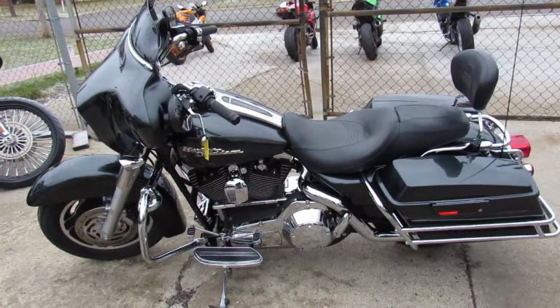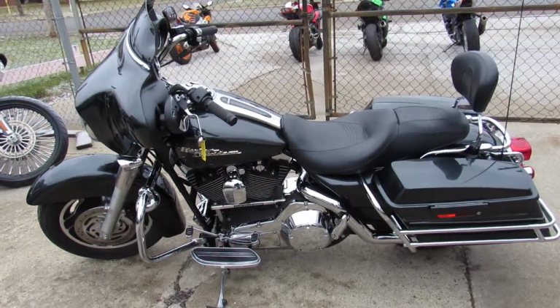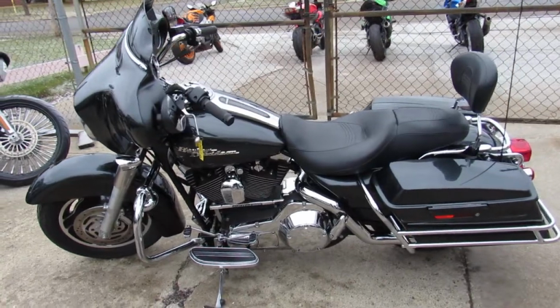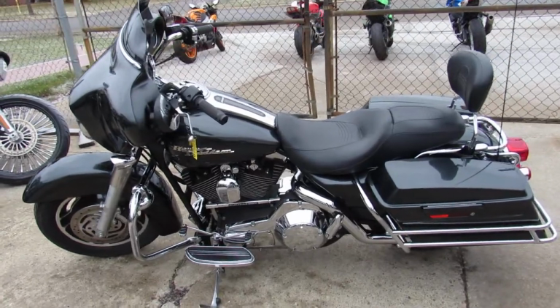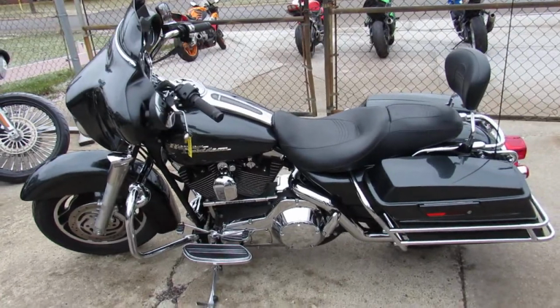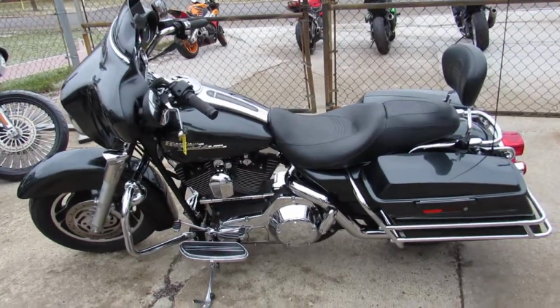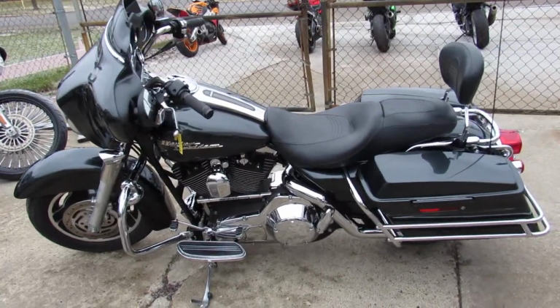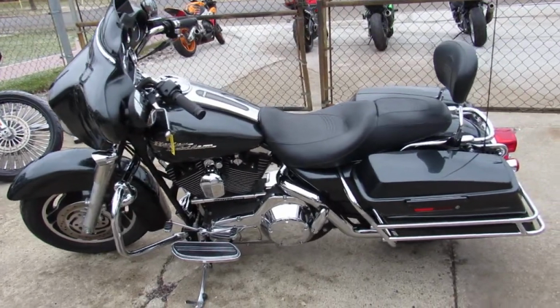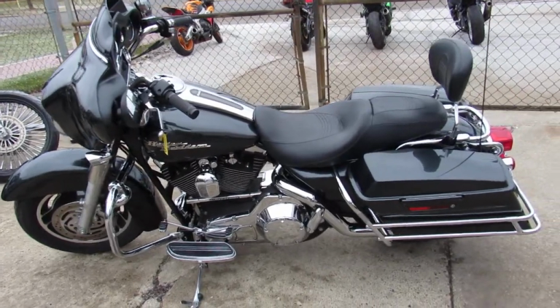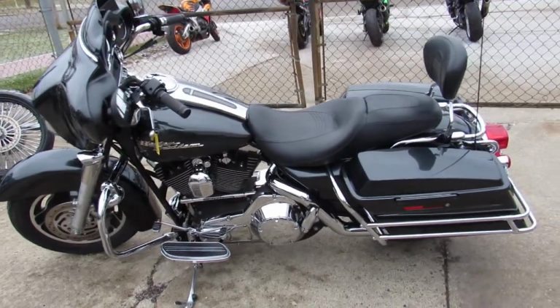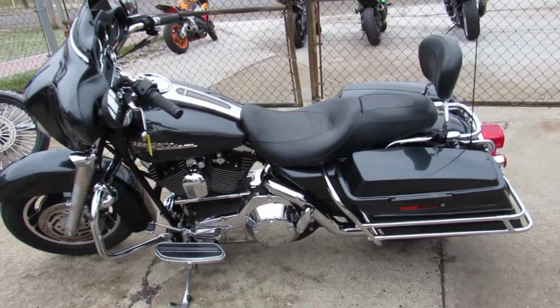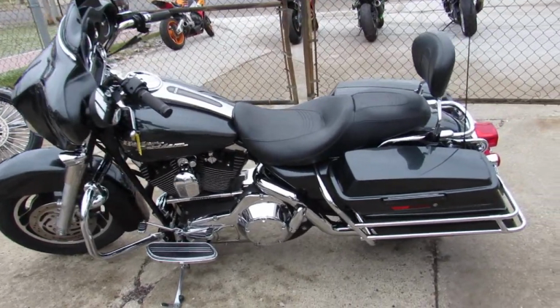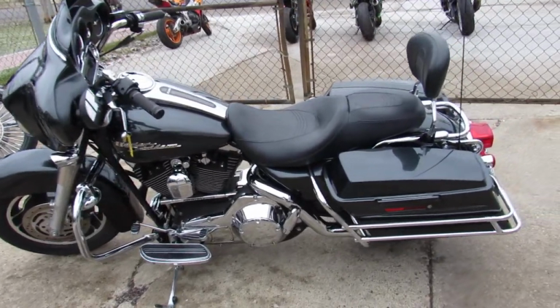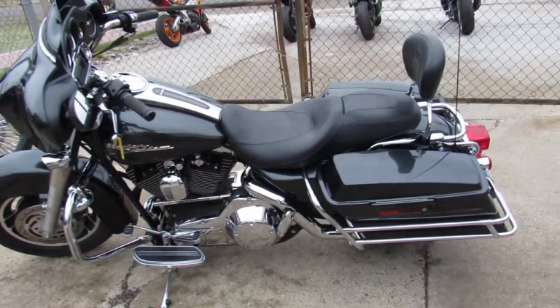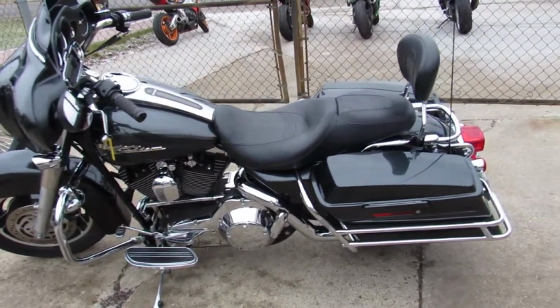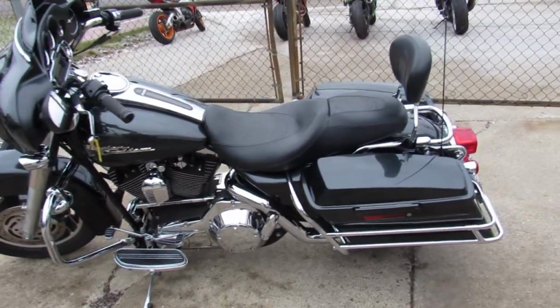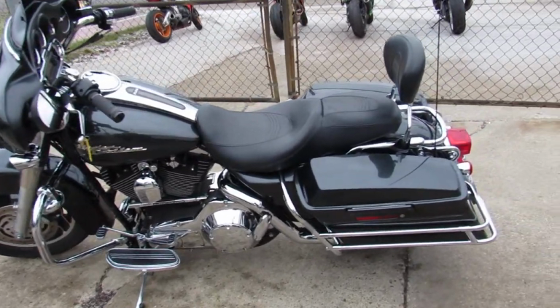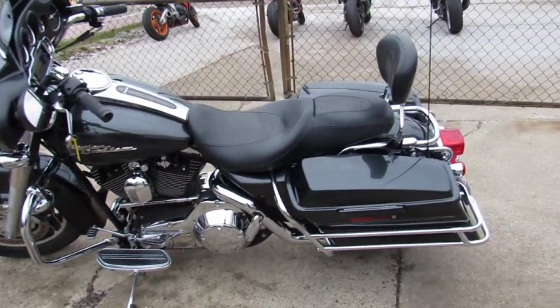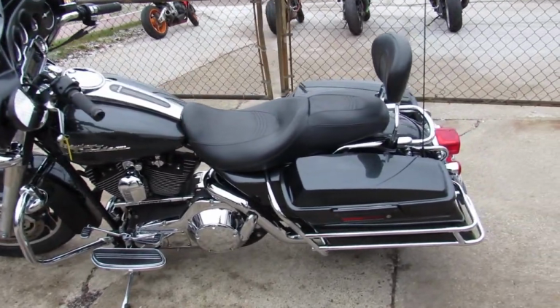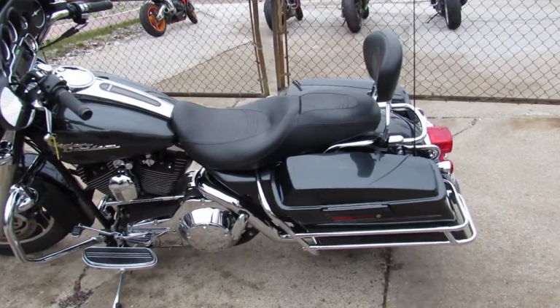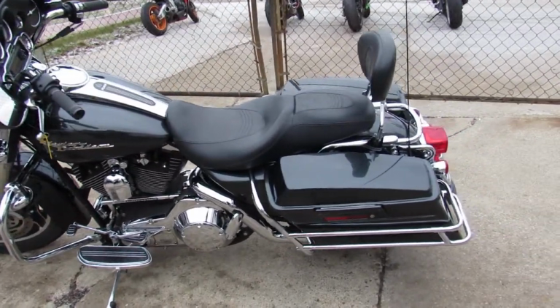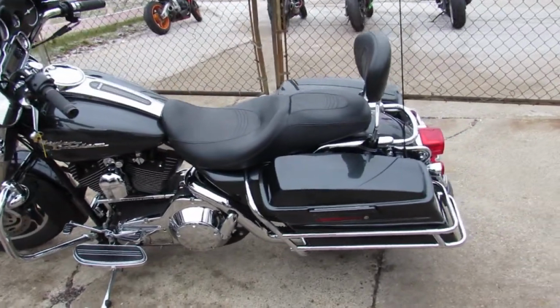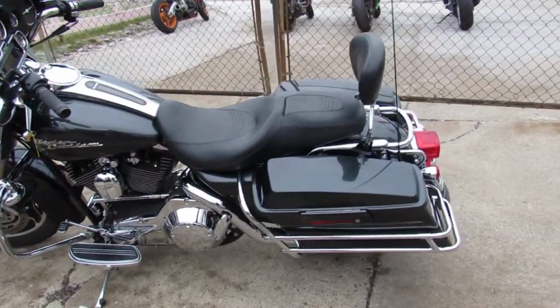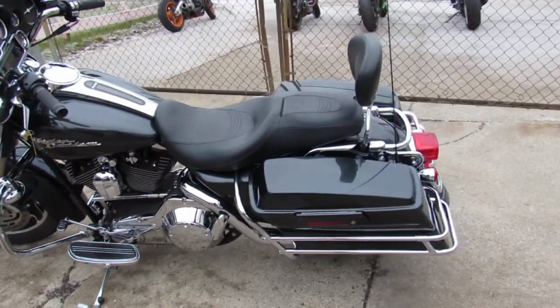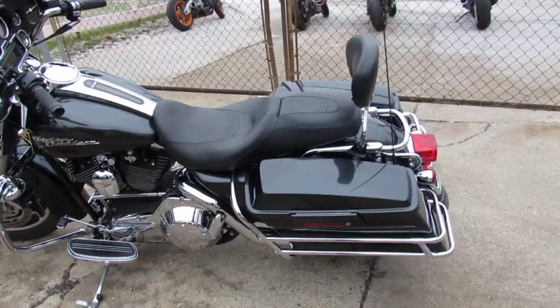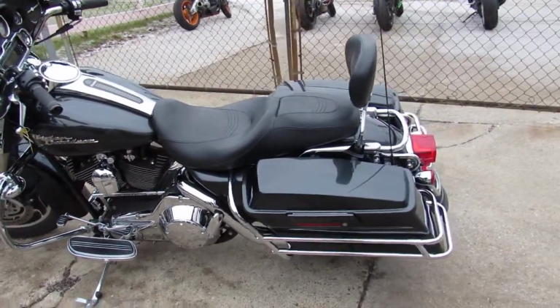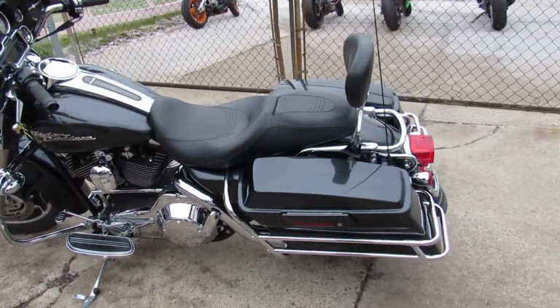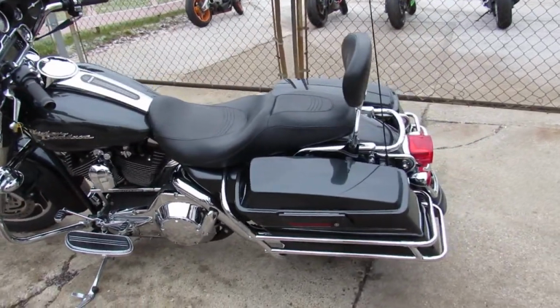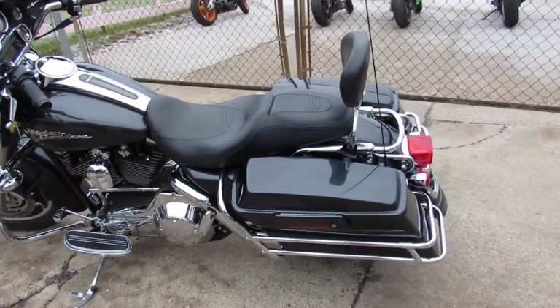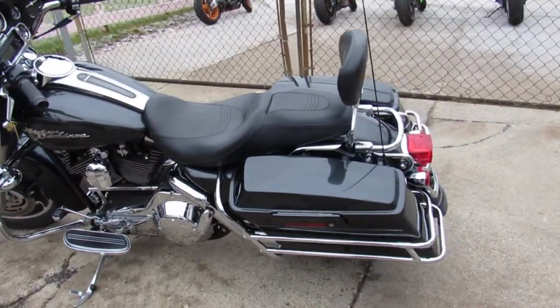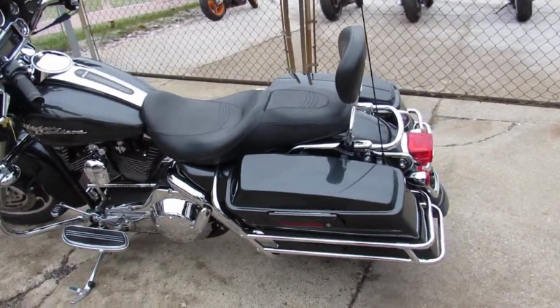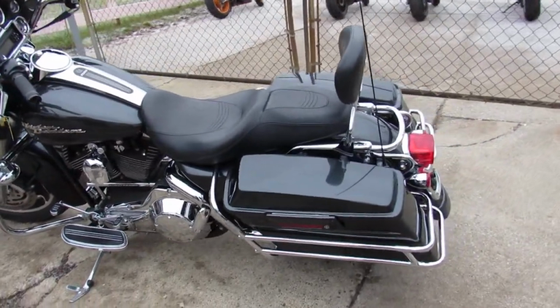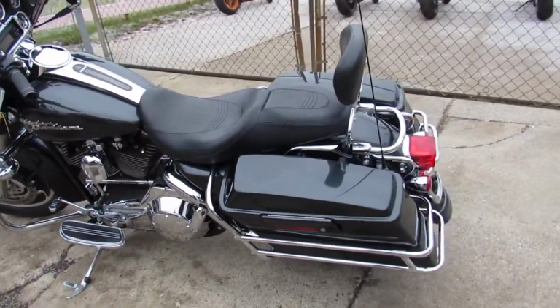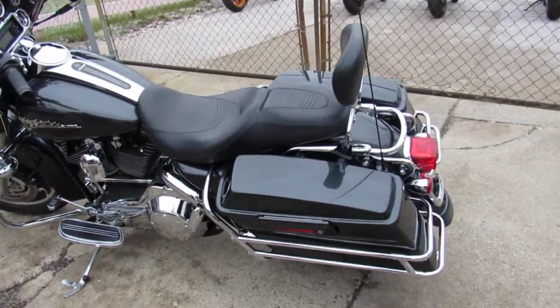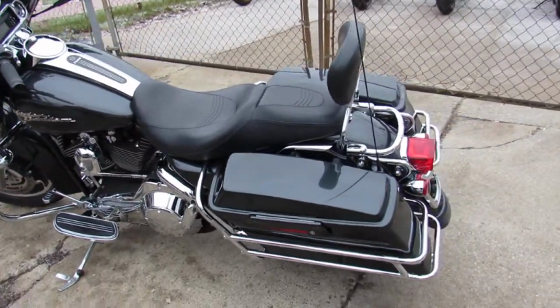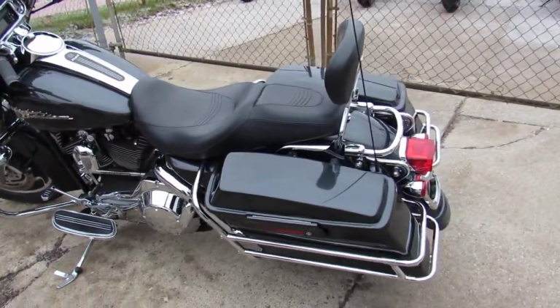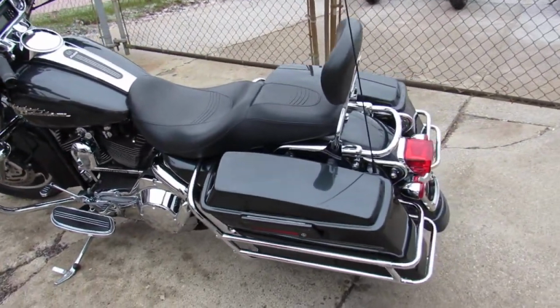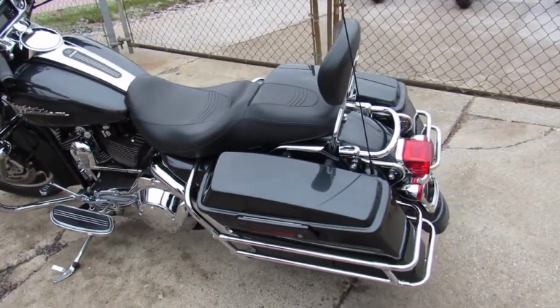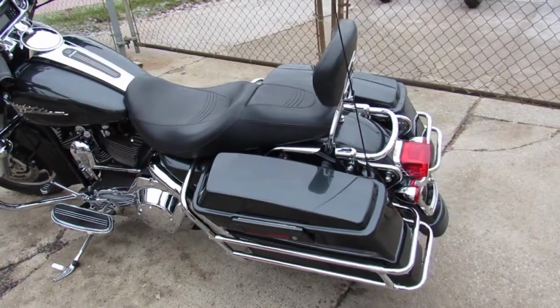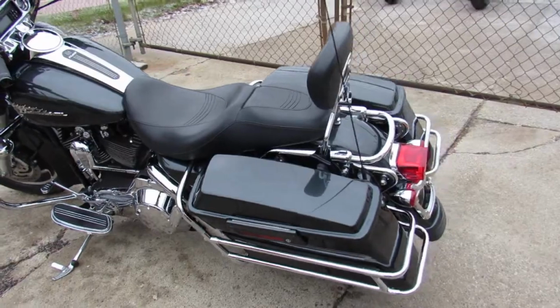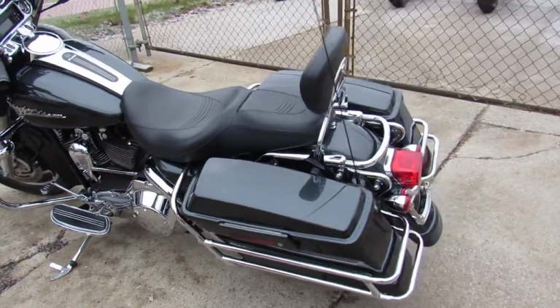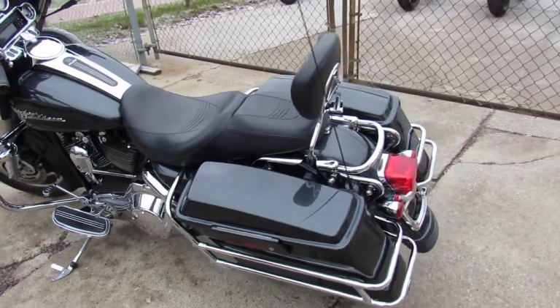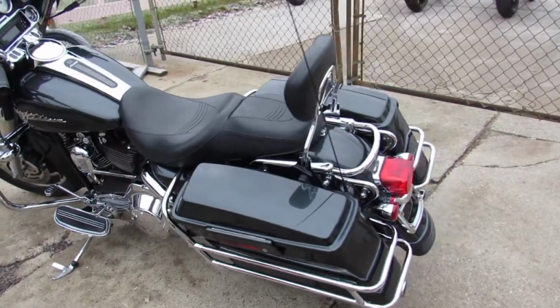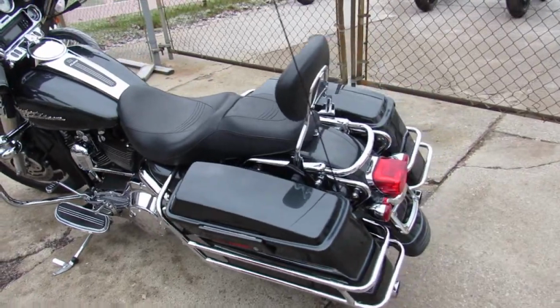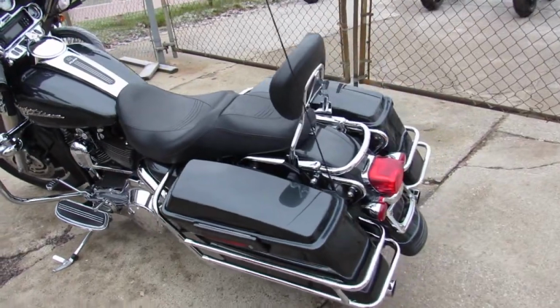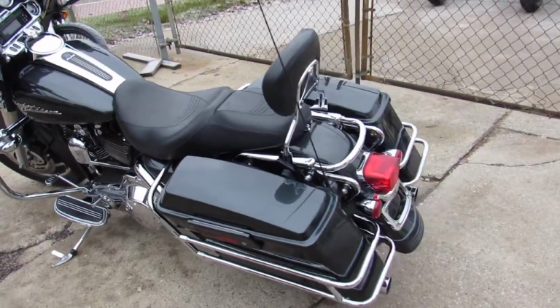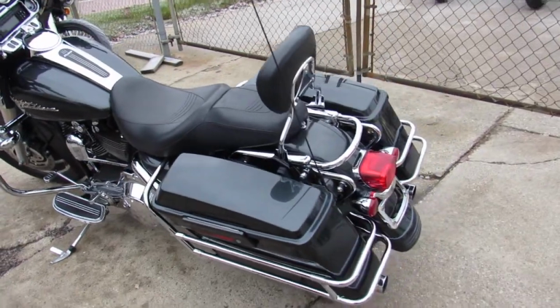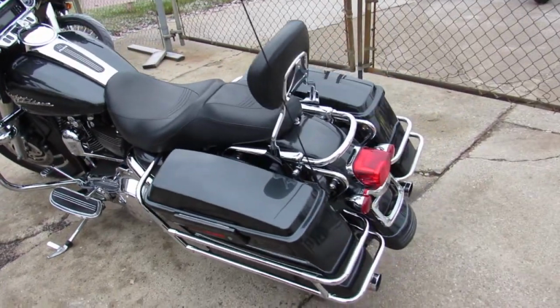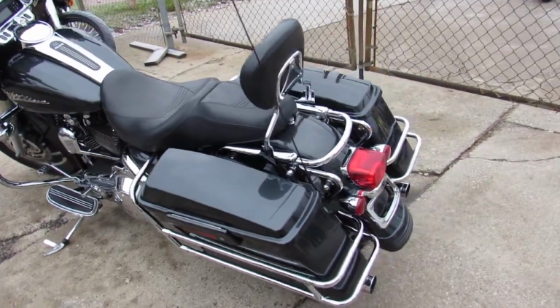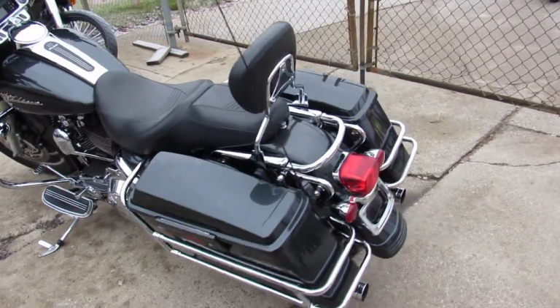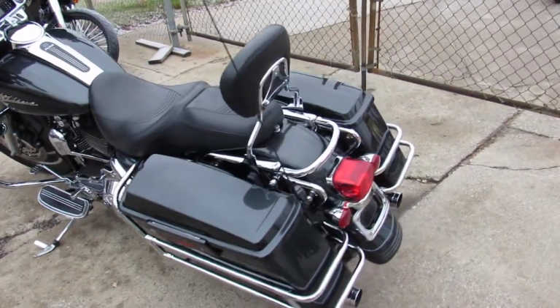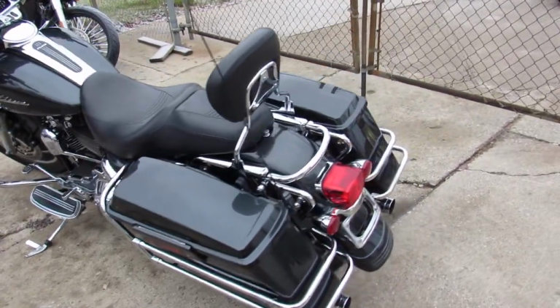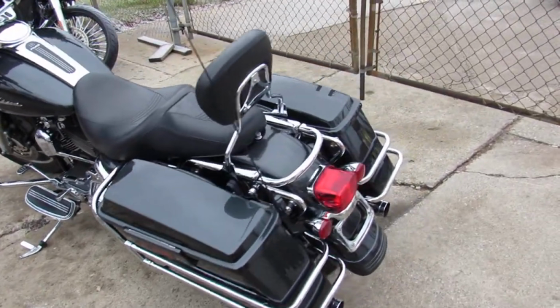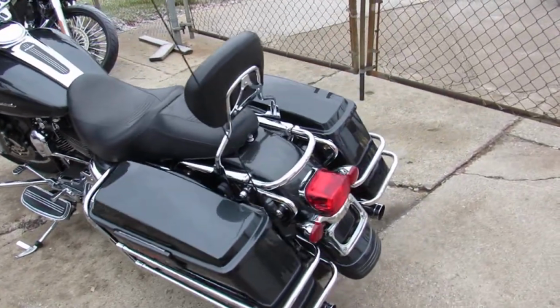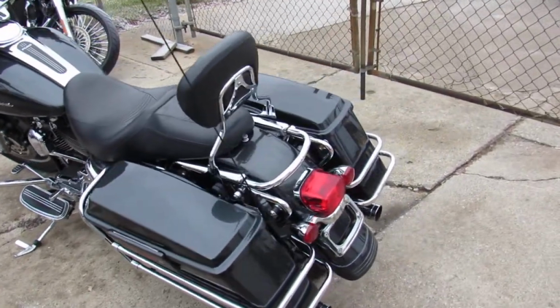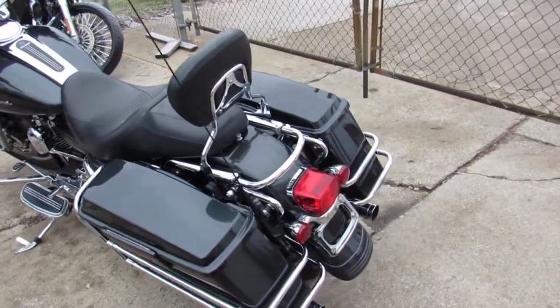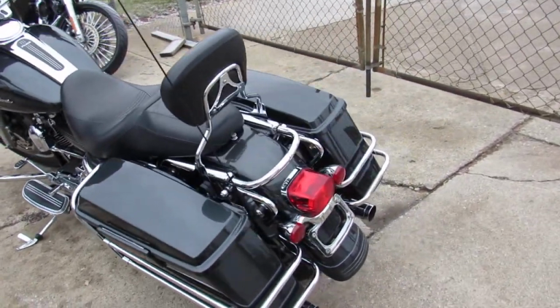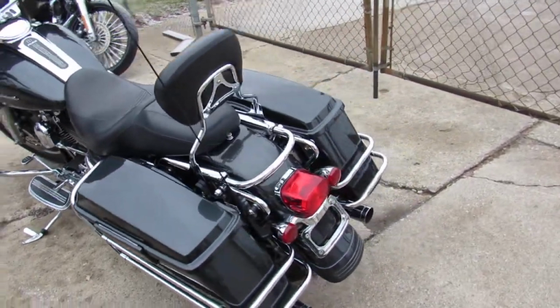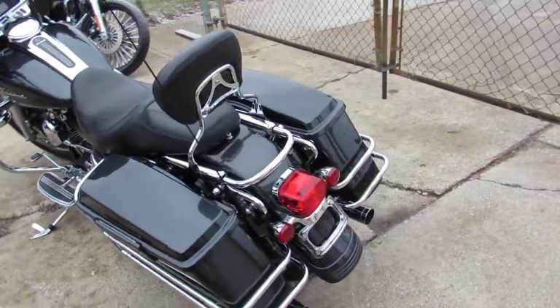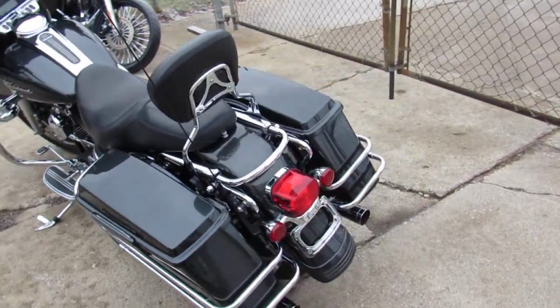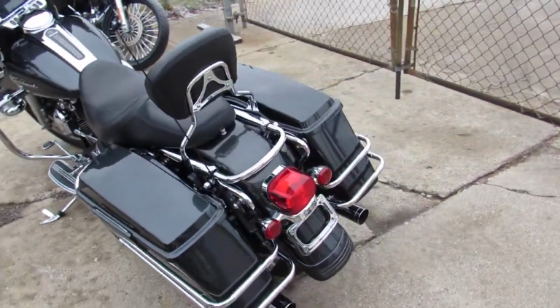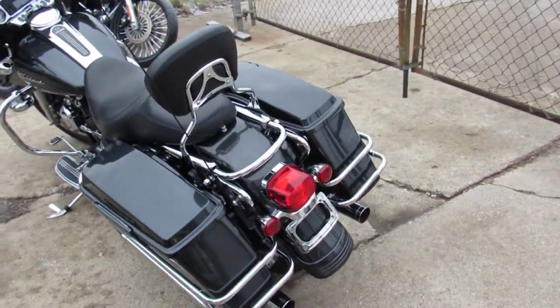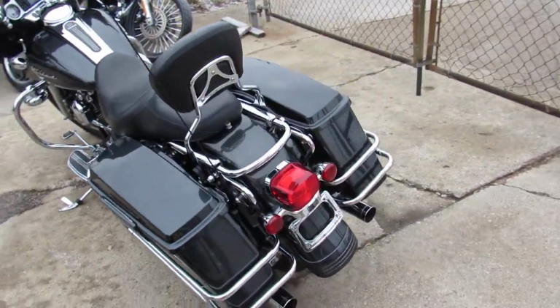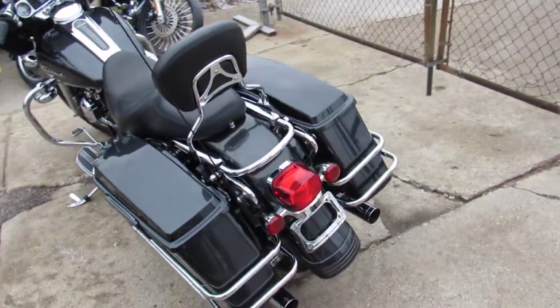Hey guys, it's ApprovalPowerSports.com here doing some videos on the Street Glides. Over 75 used Street Glides to choose from.